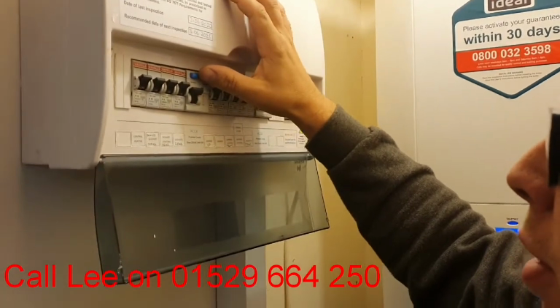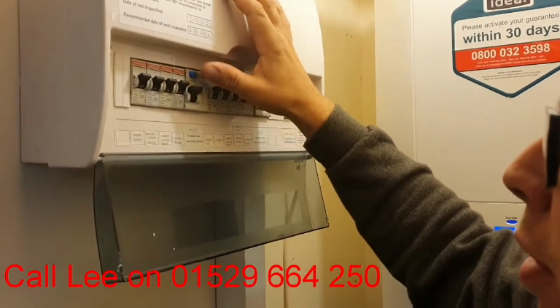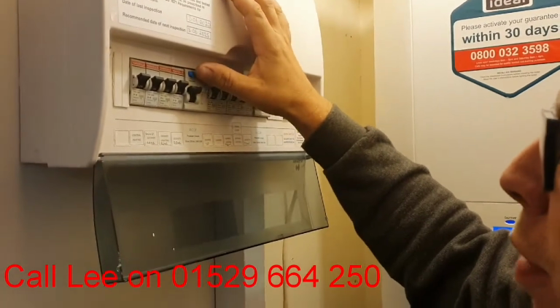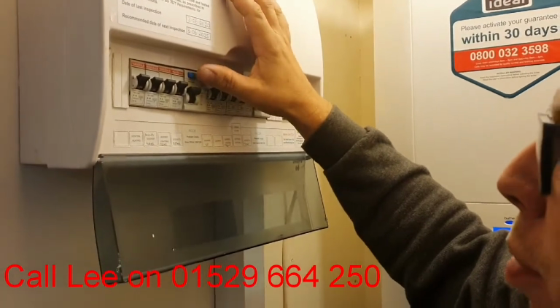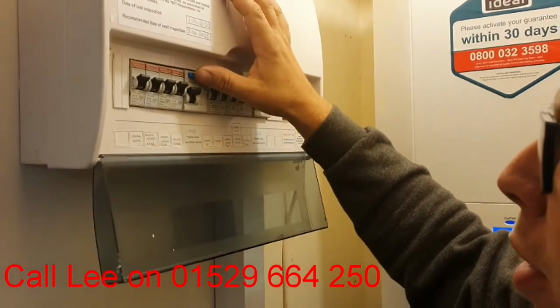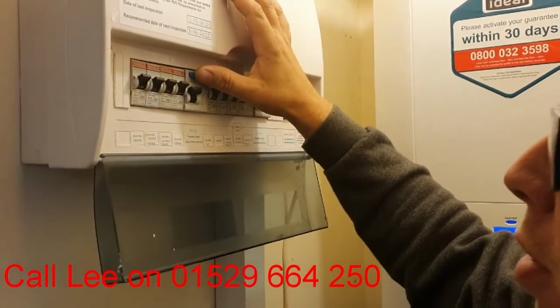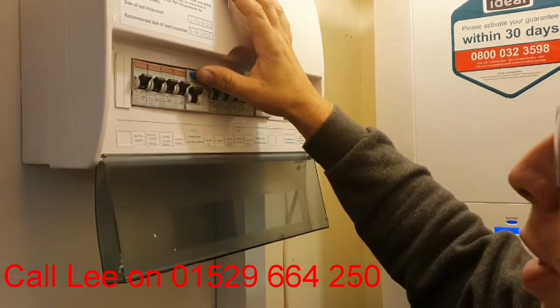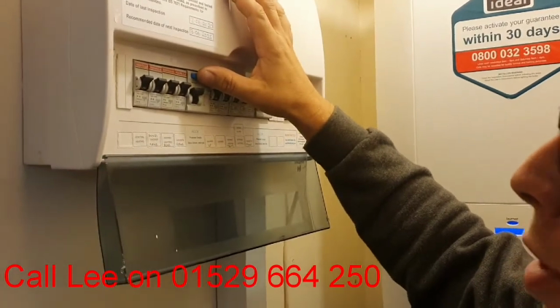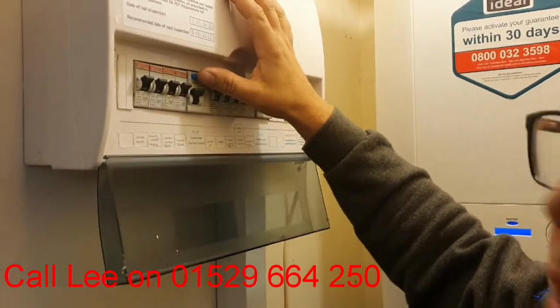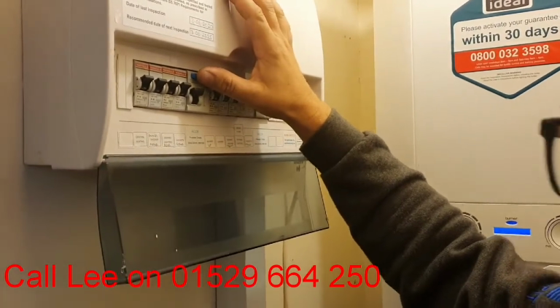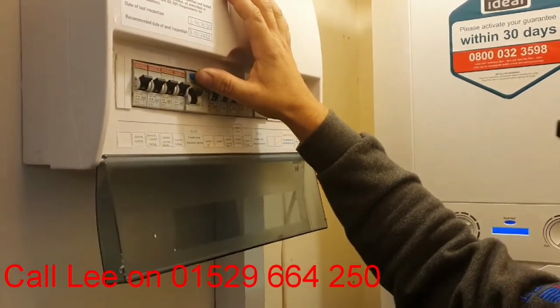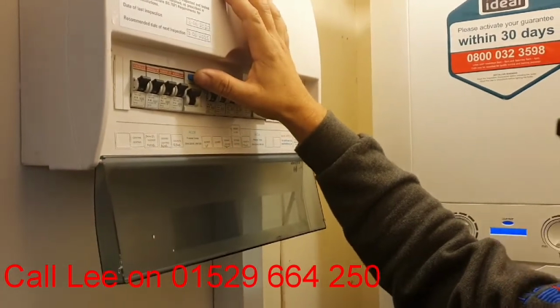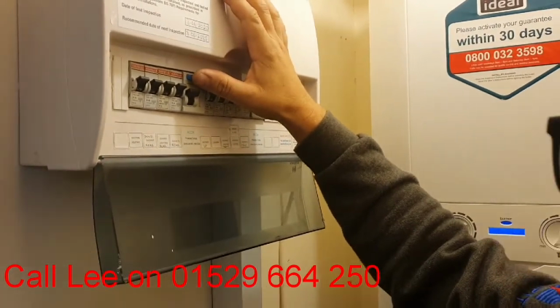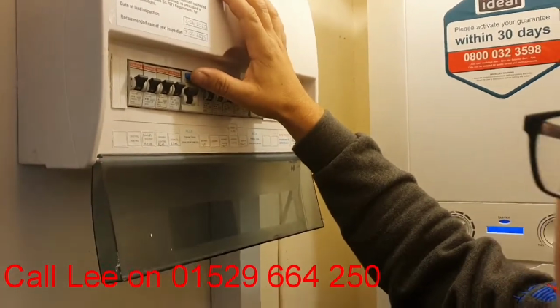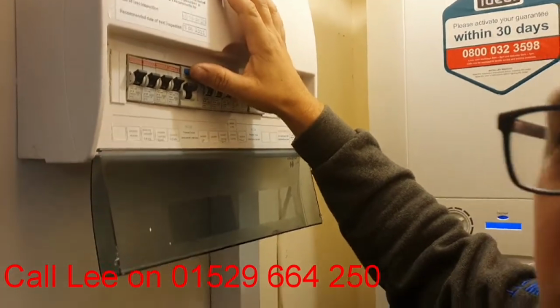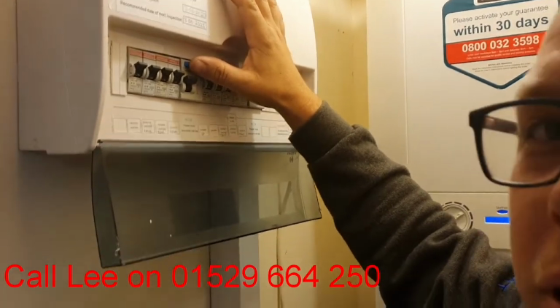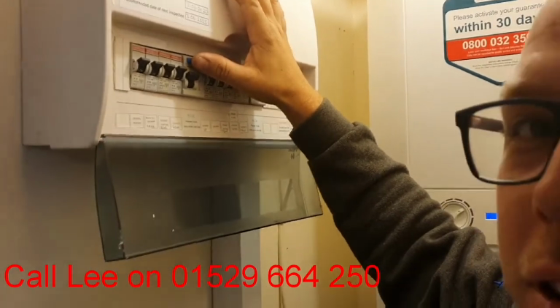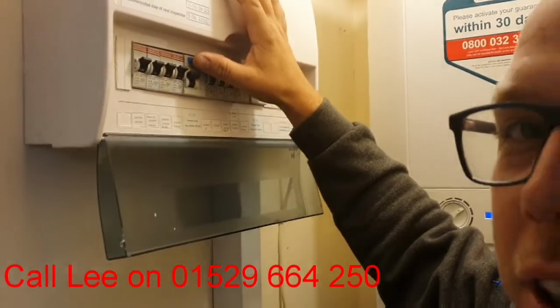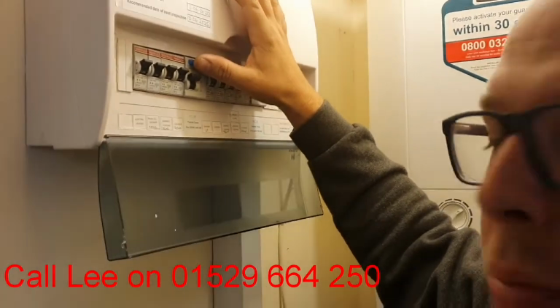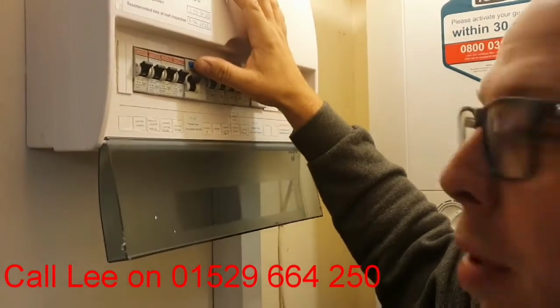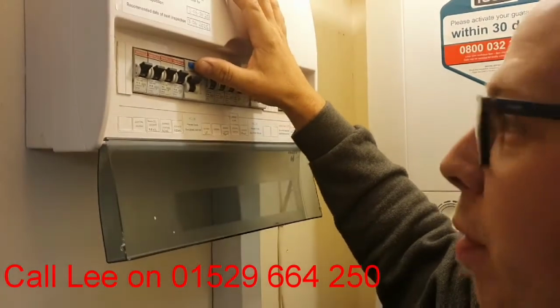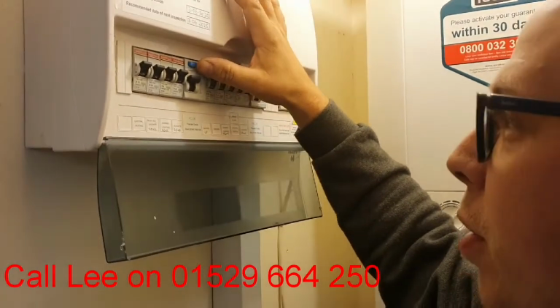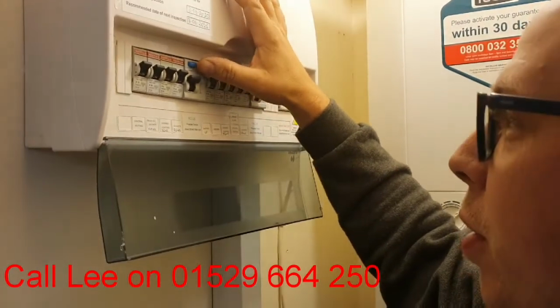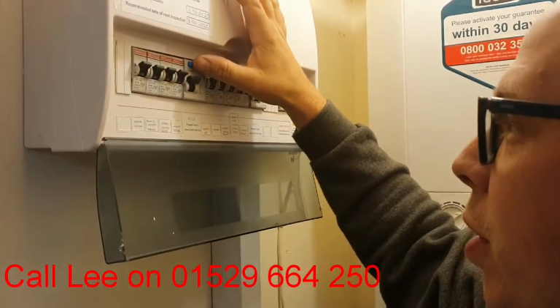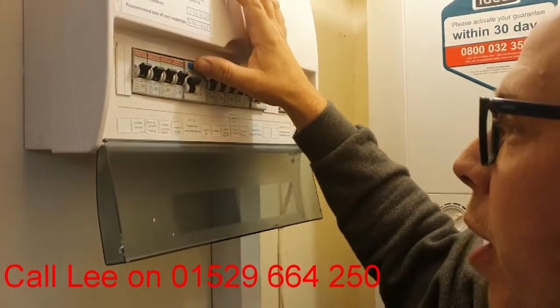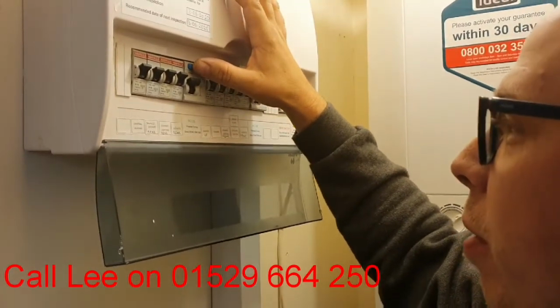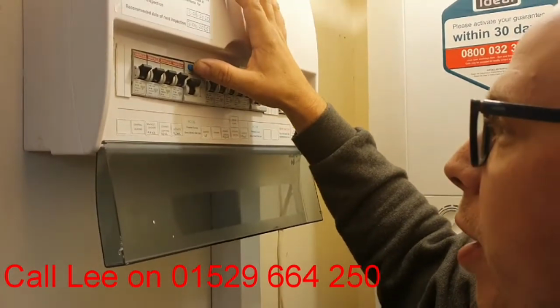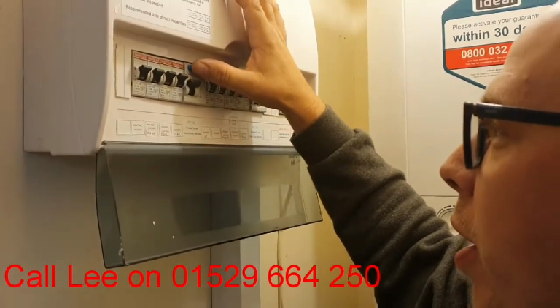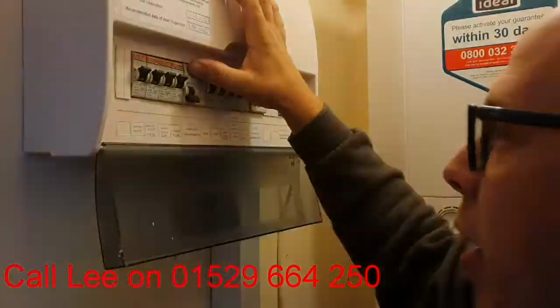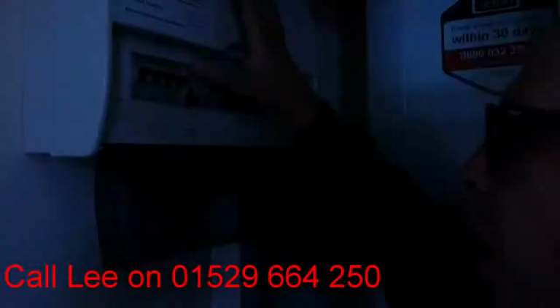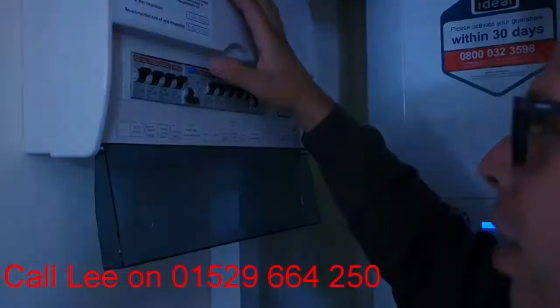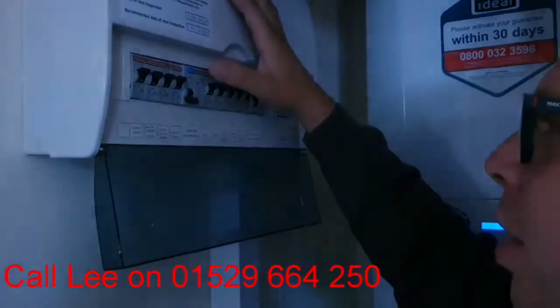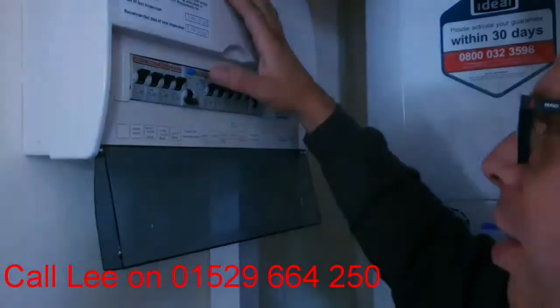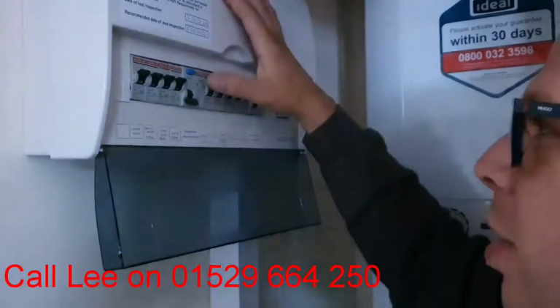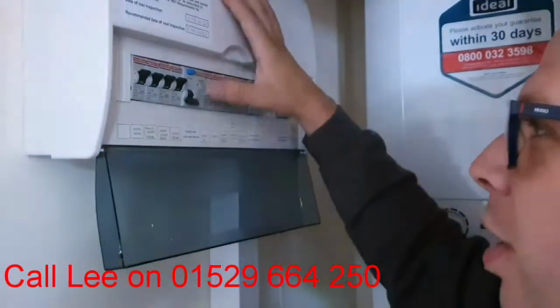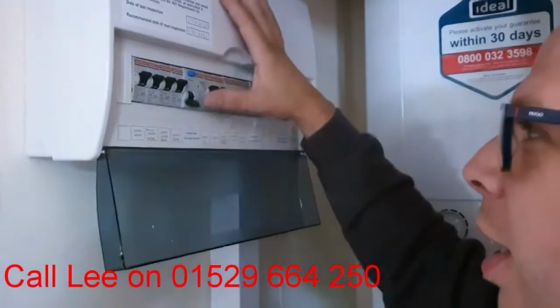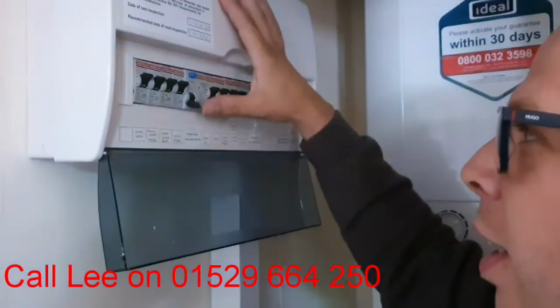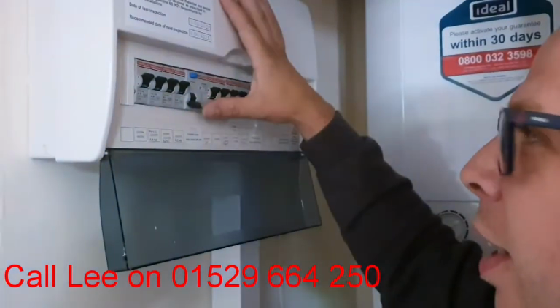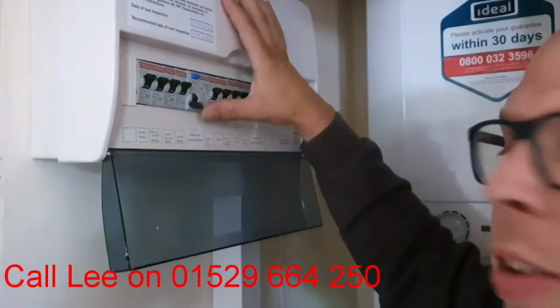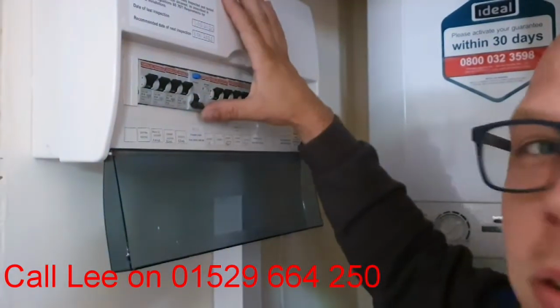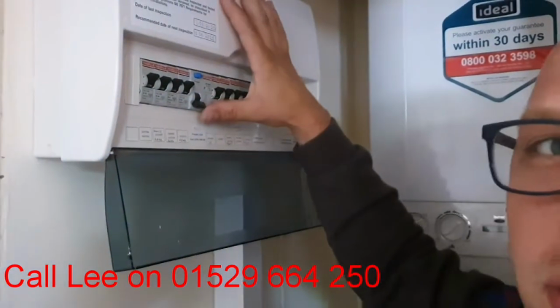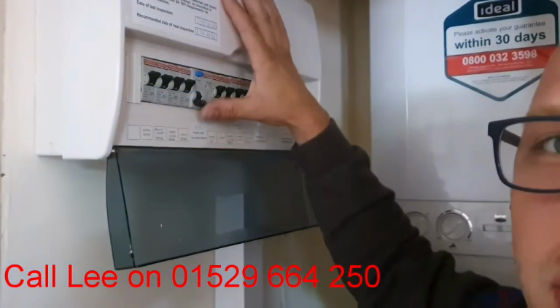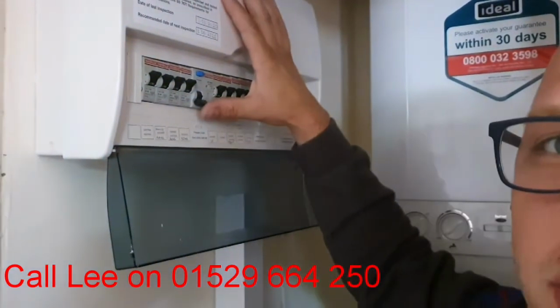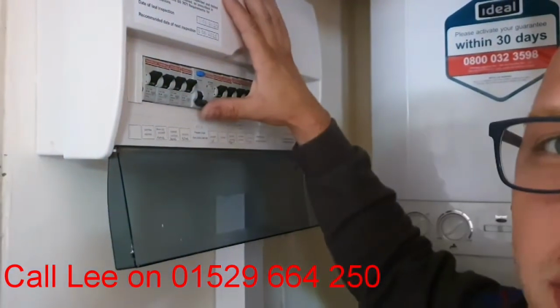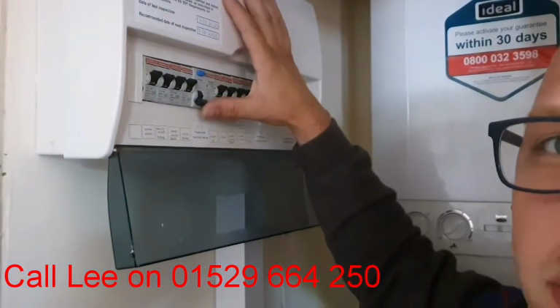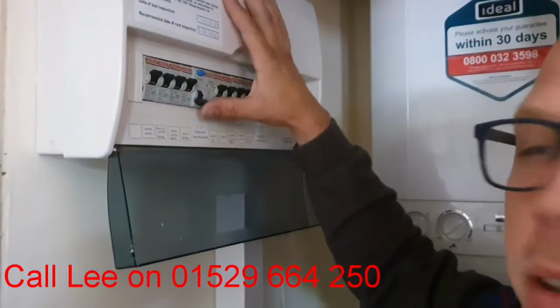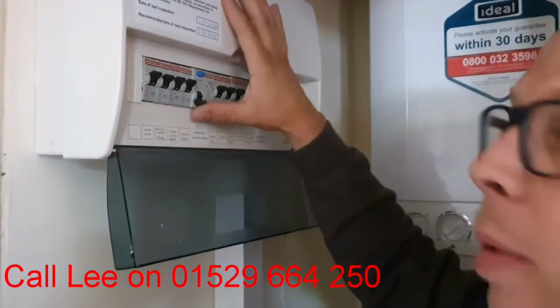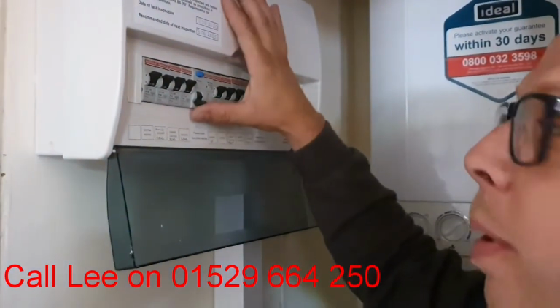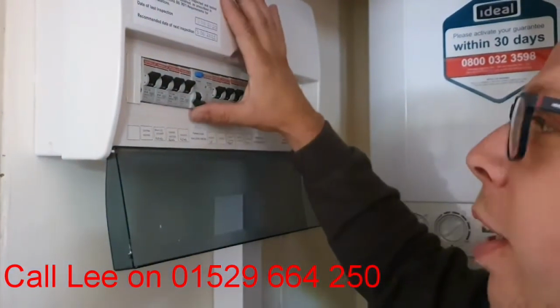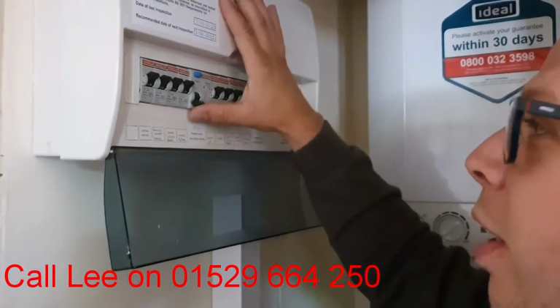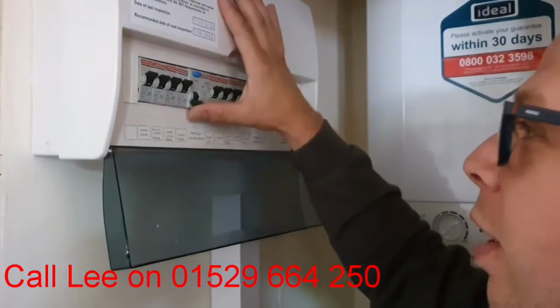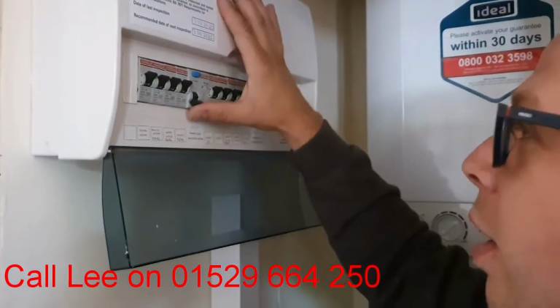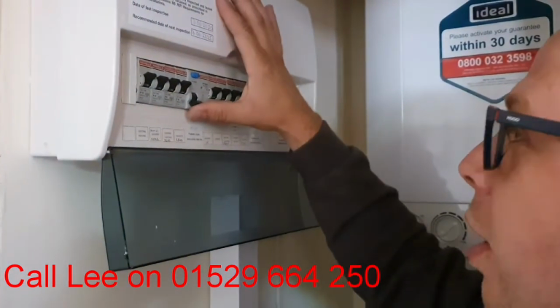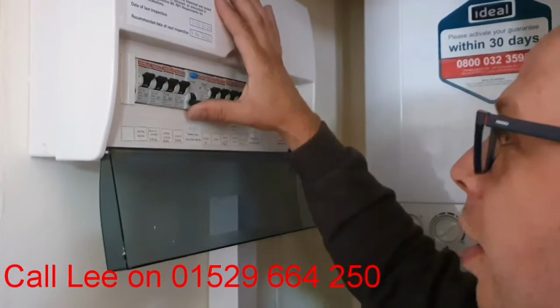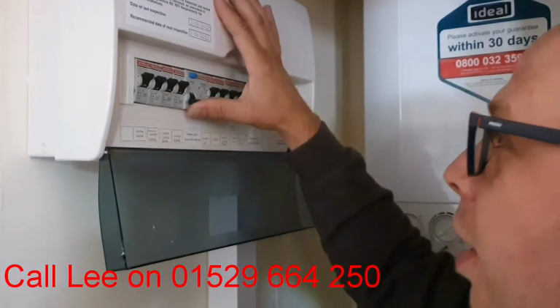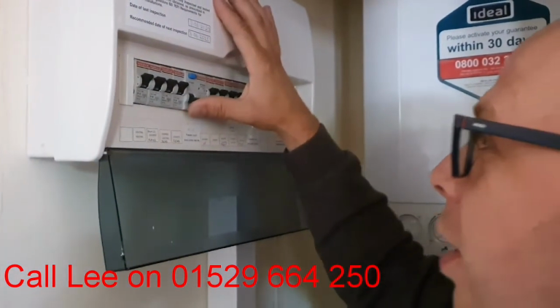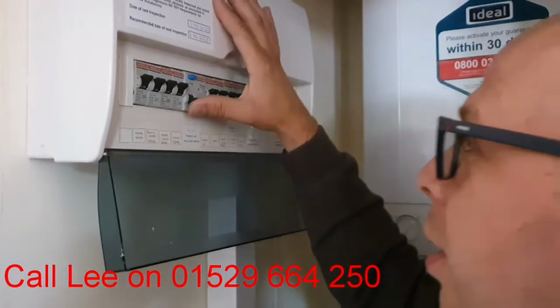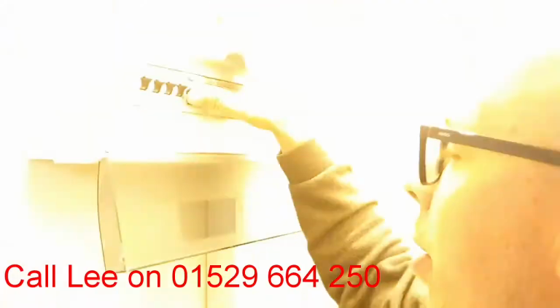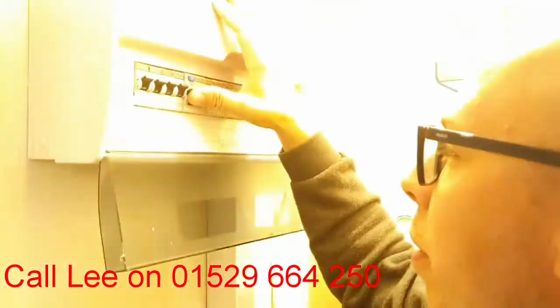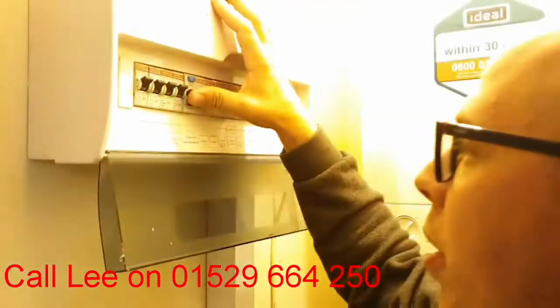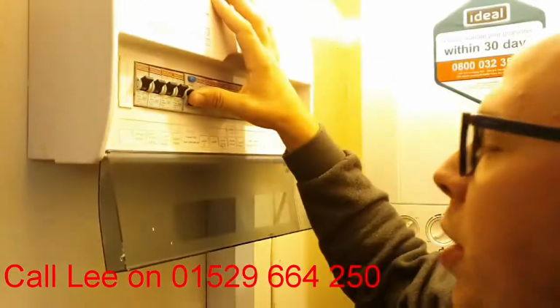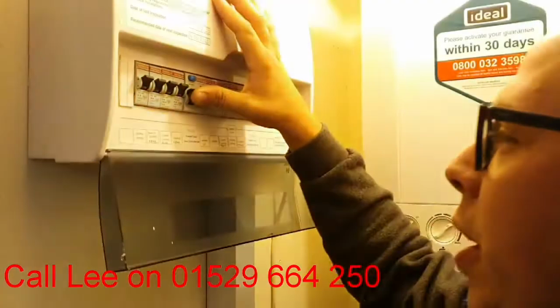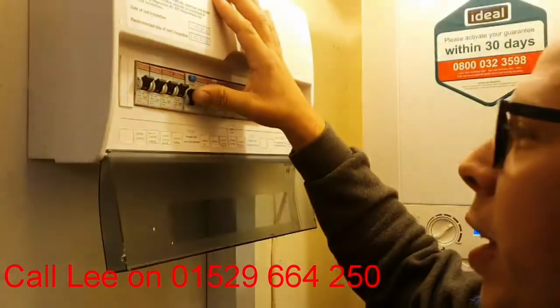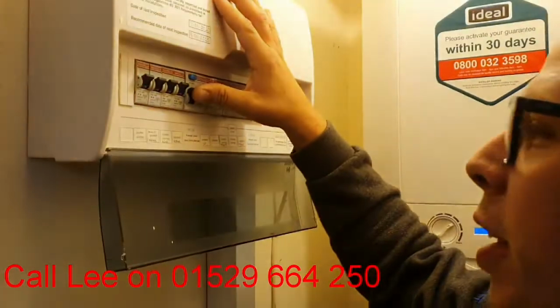So if you press this — you need to be pressing this every six months or so really. You see that, and that's taken the lights out straight away, and then you can reset it.